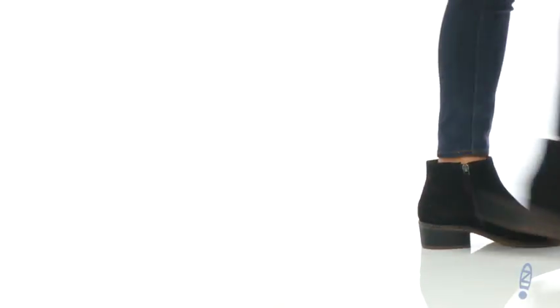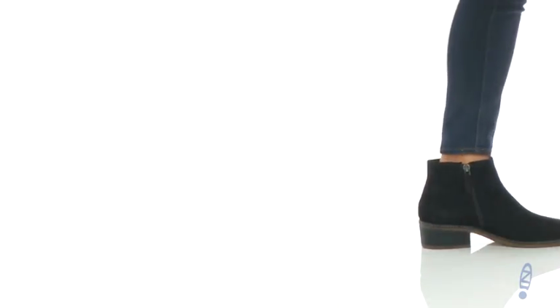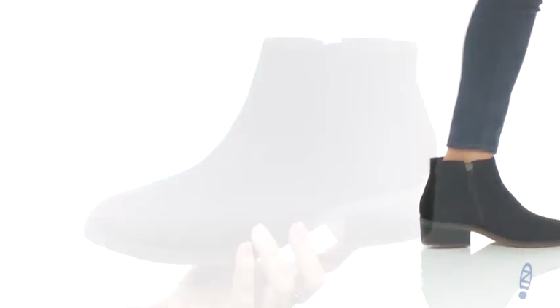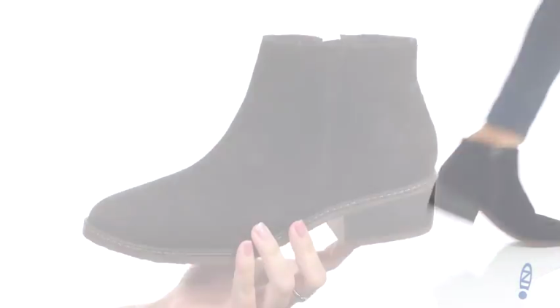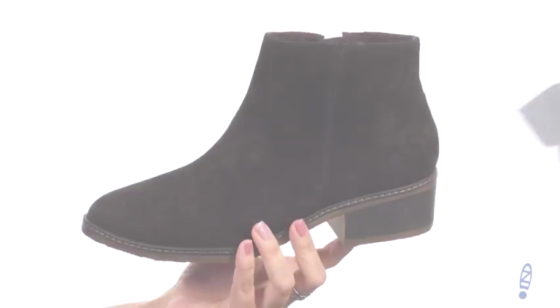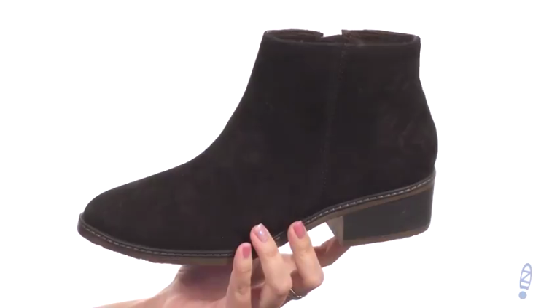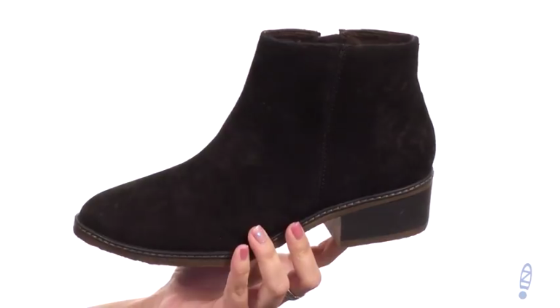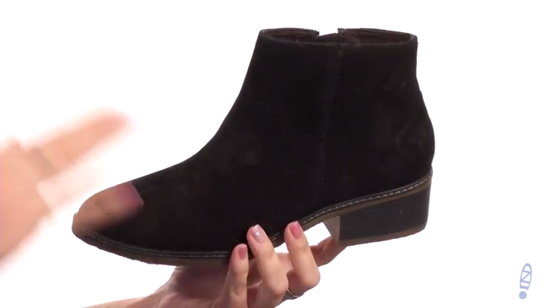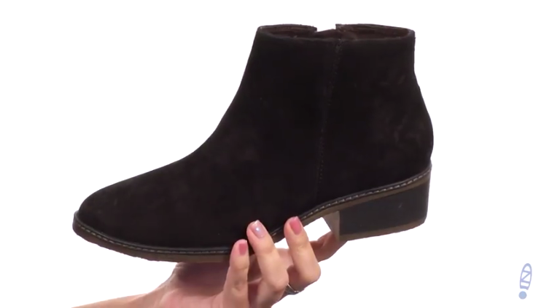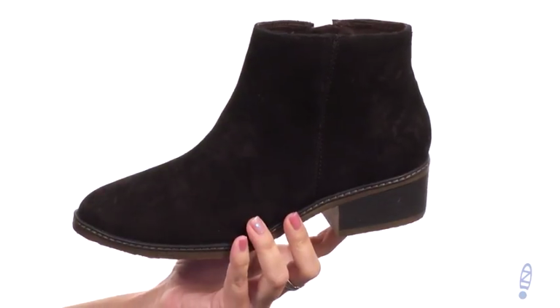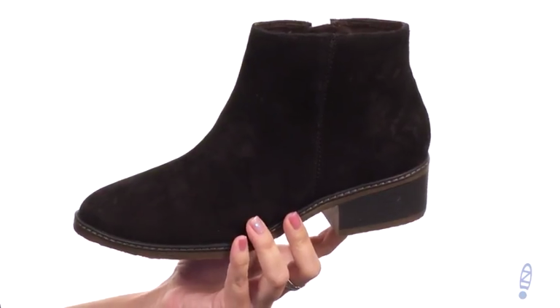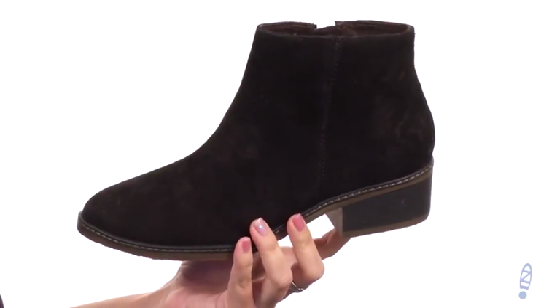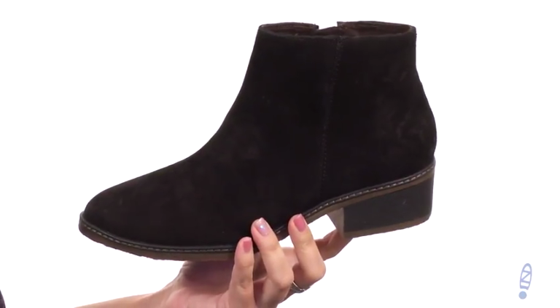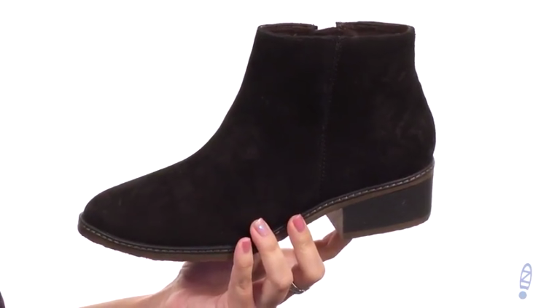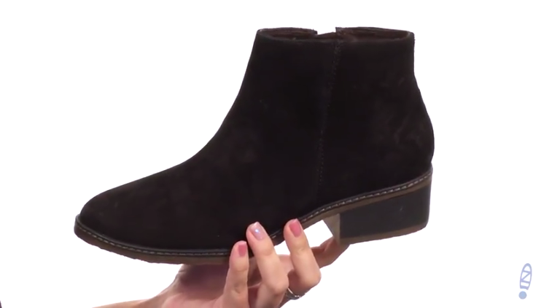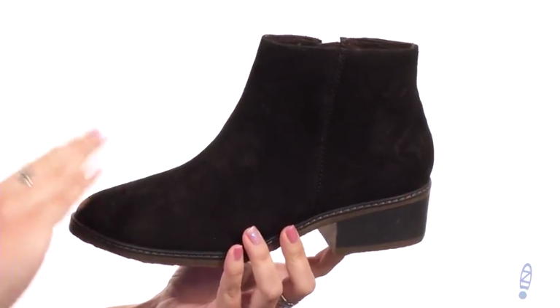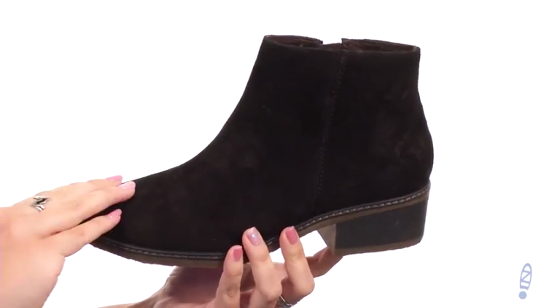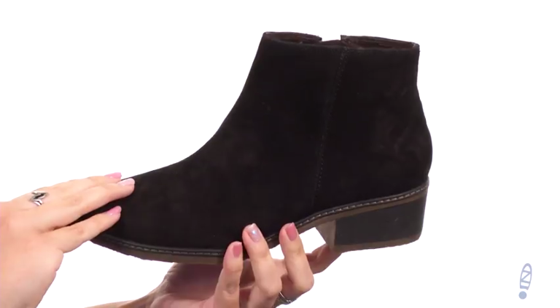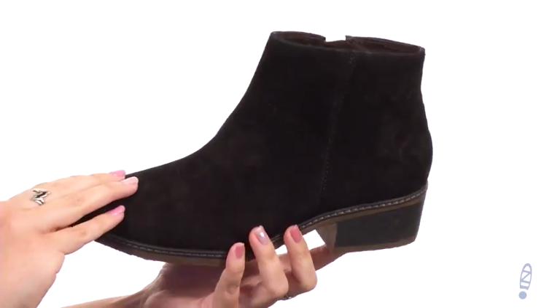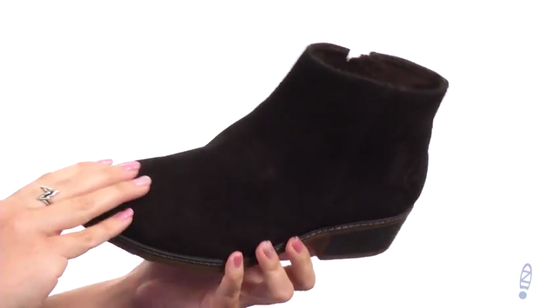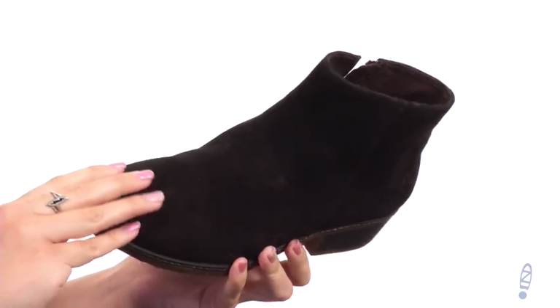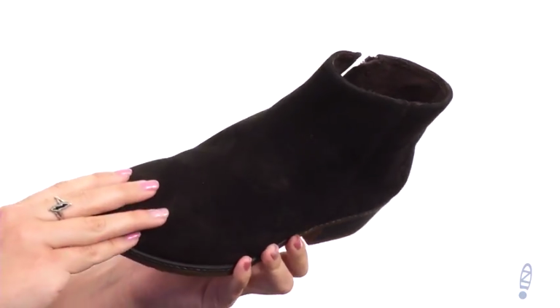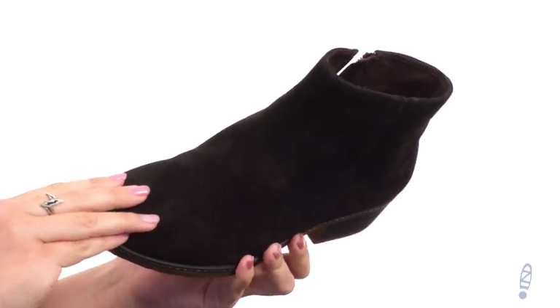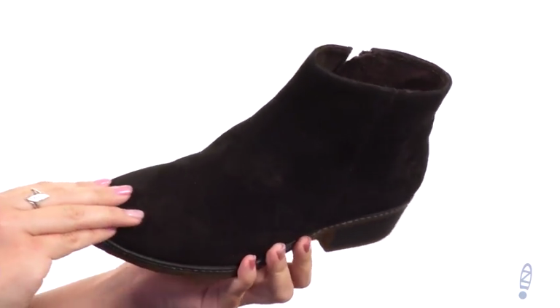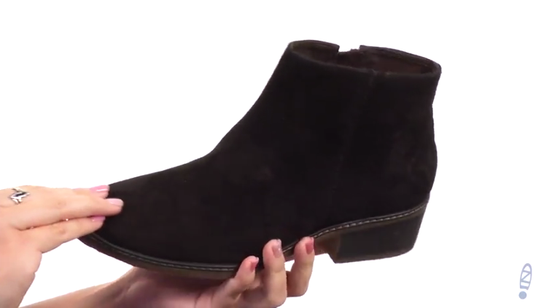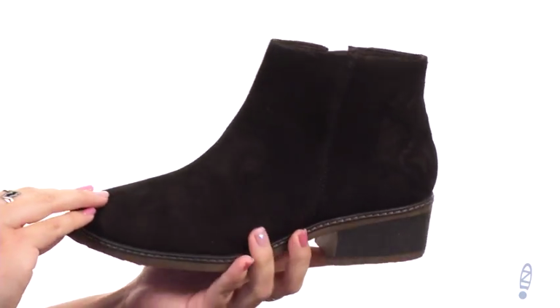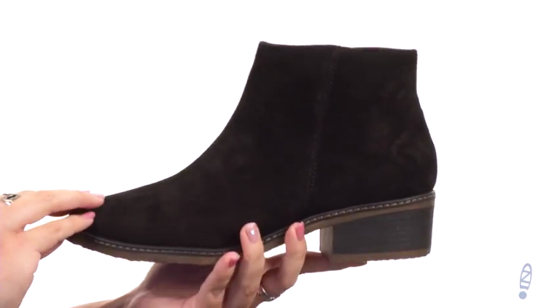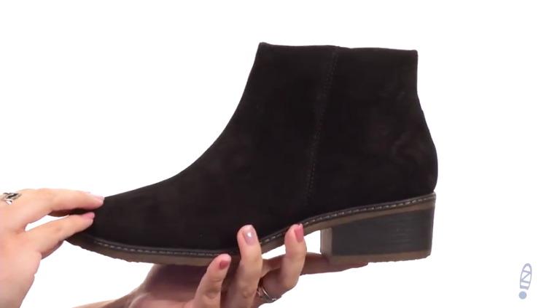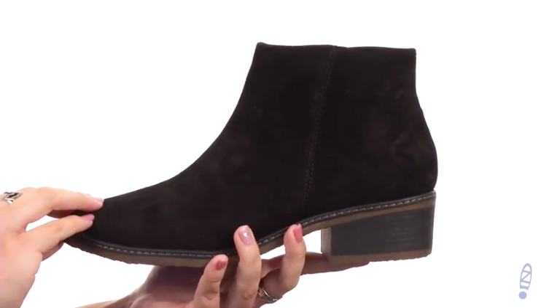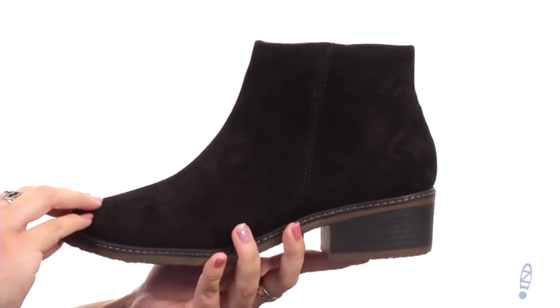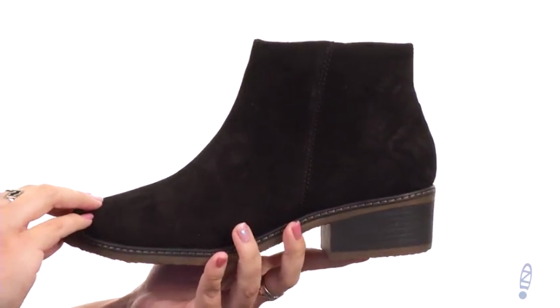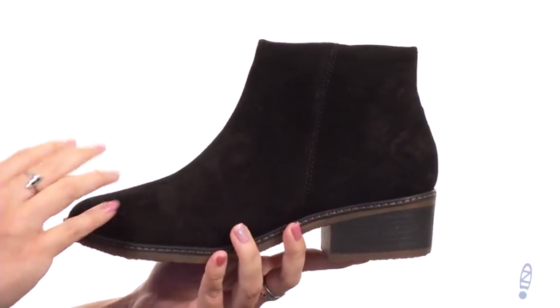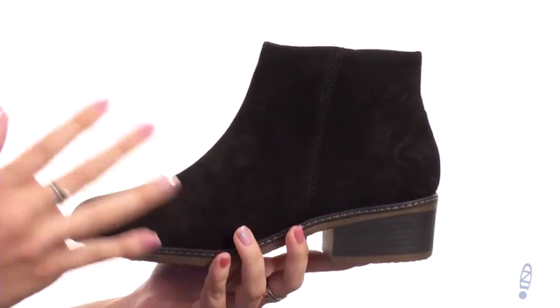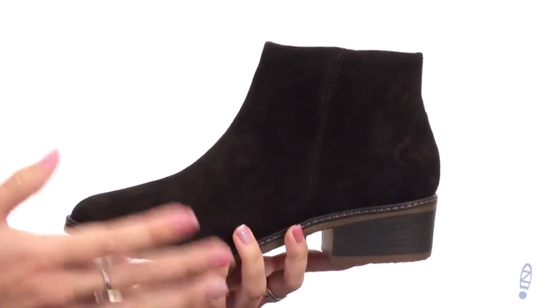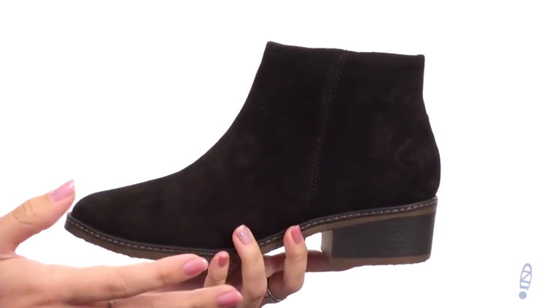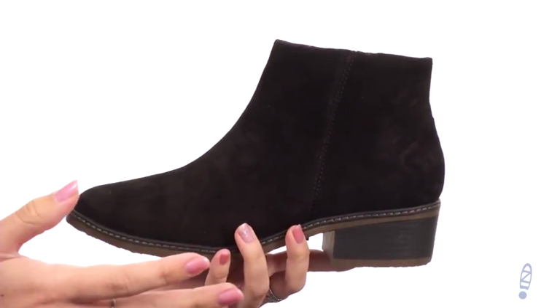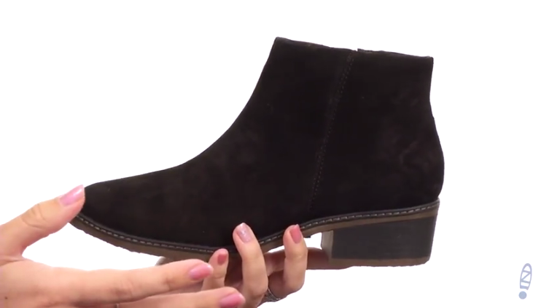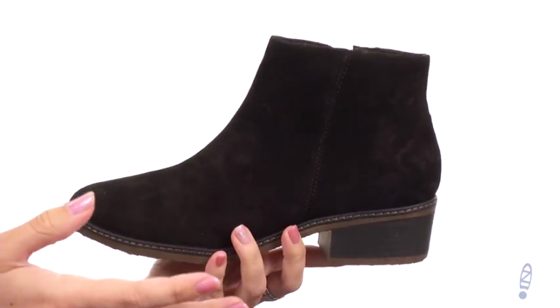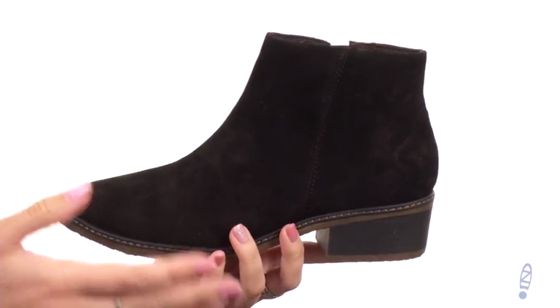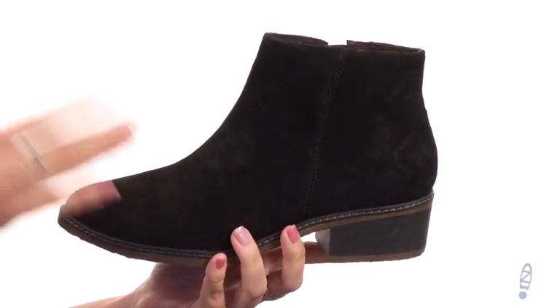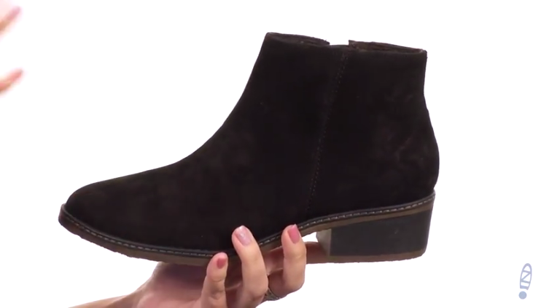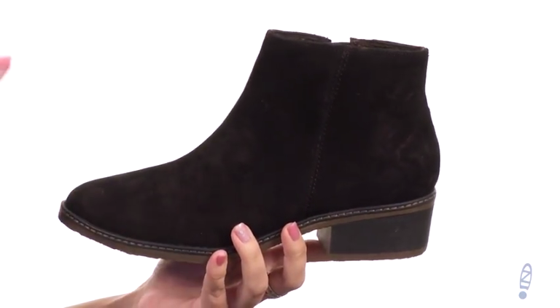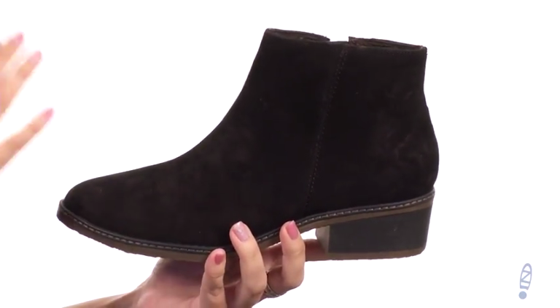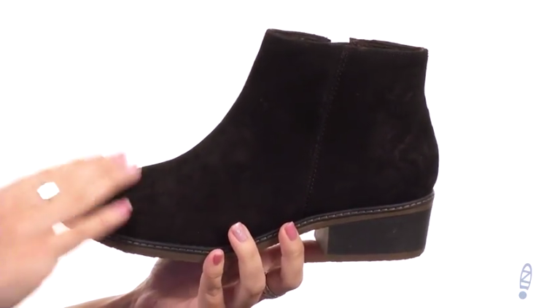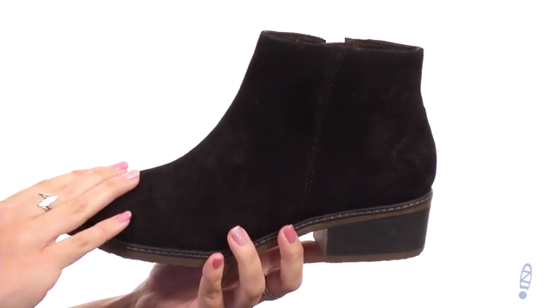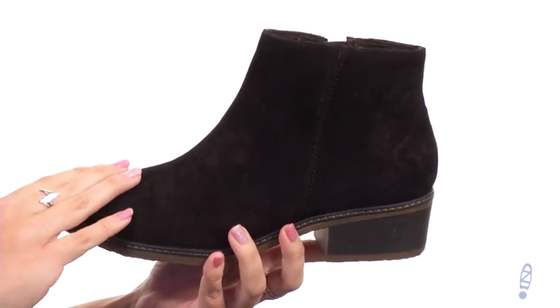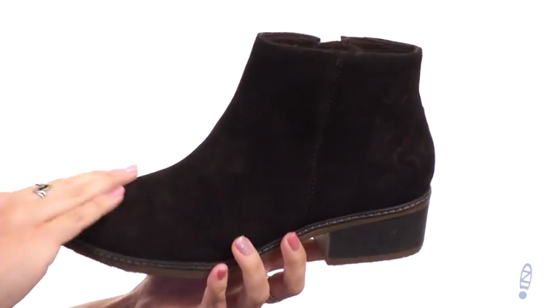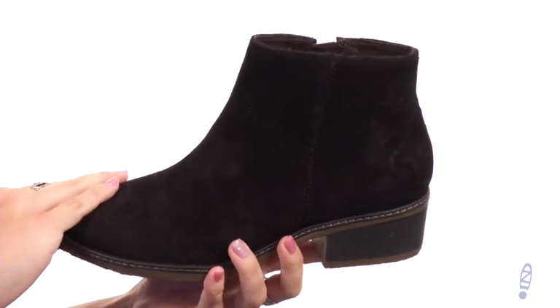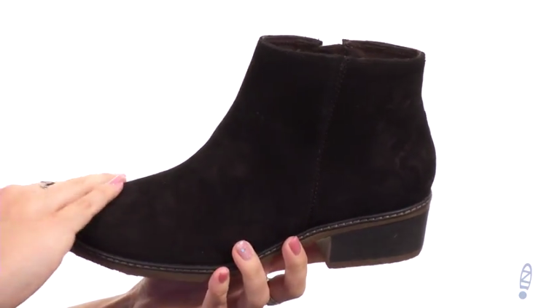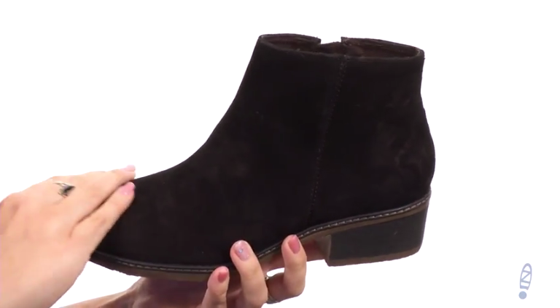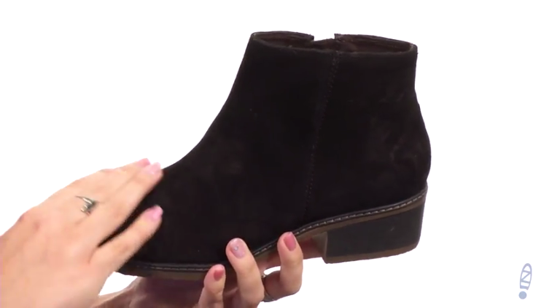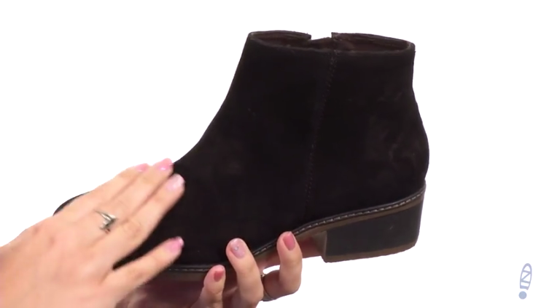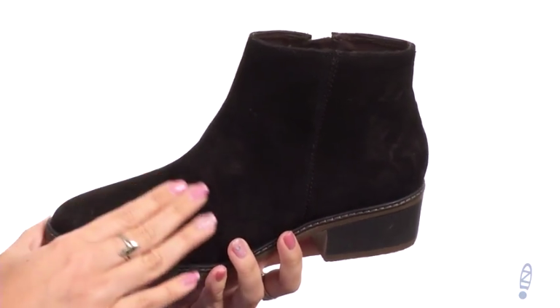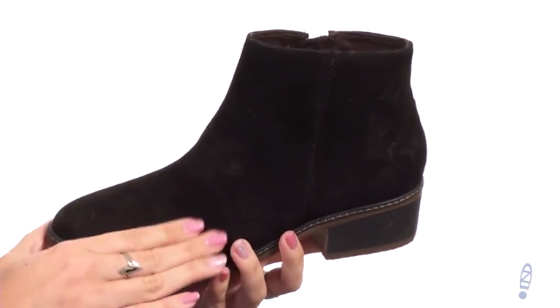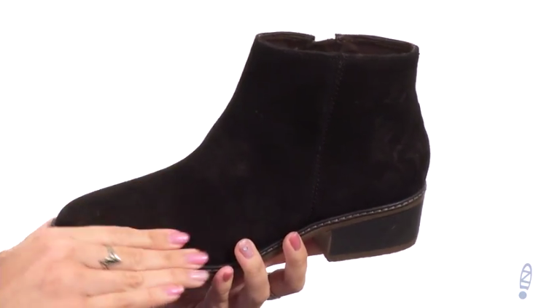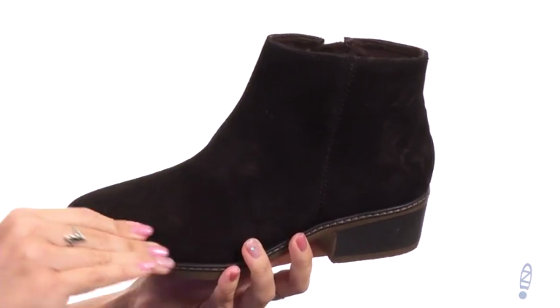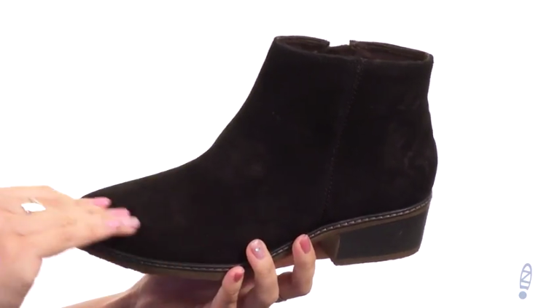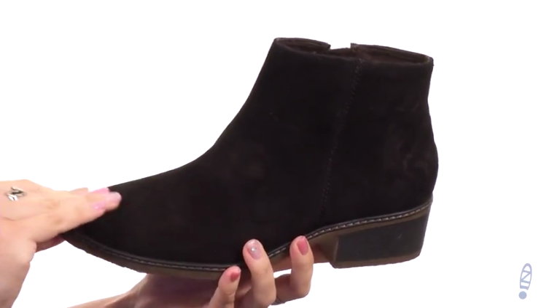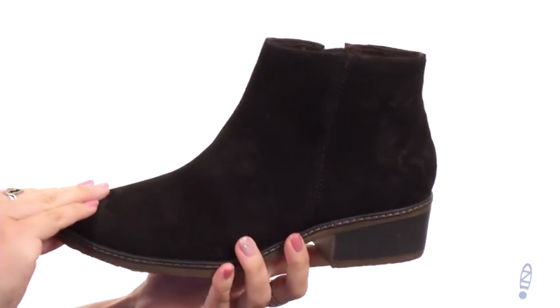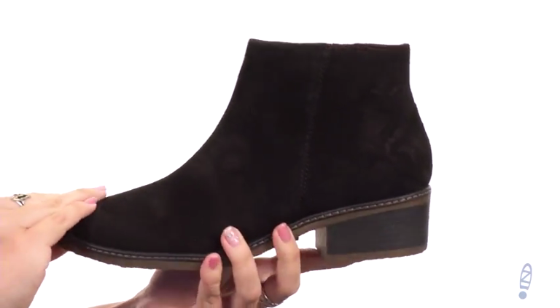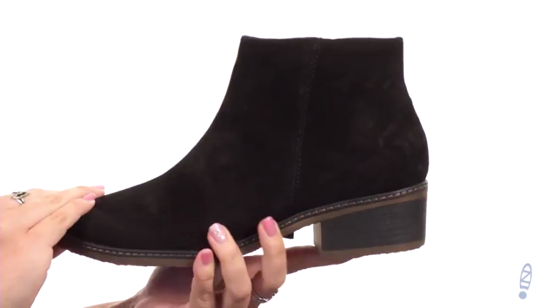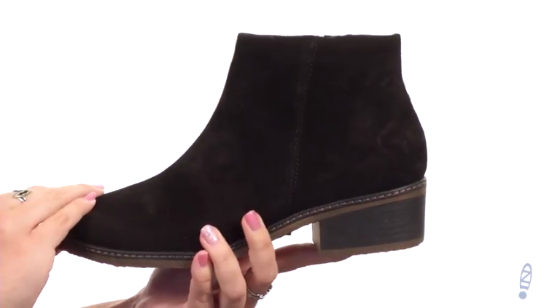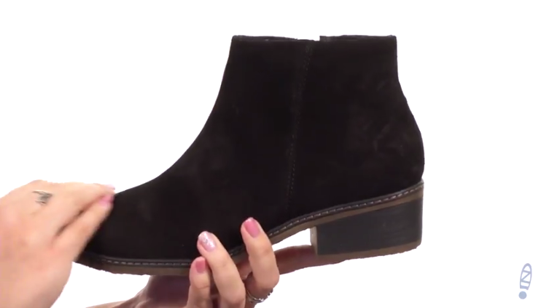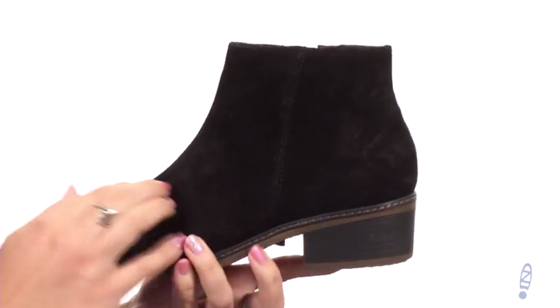These ankle boots are a great staple for the fall and winter season. Really simple and nice and soft, made of a leather upper.